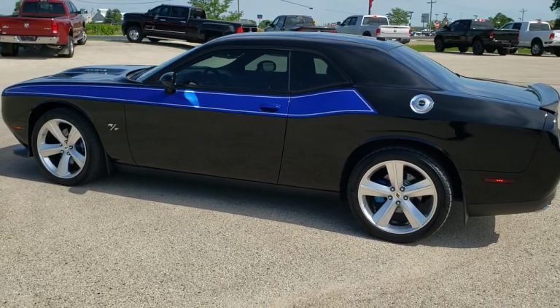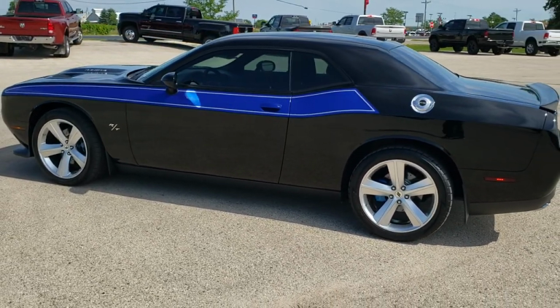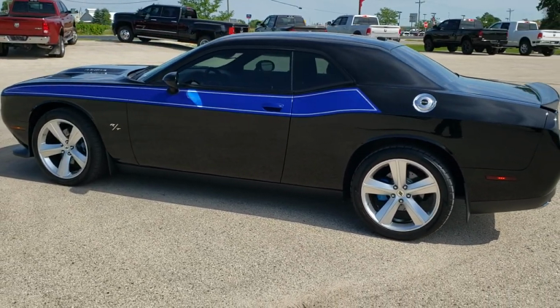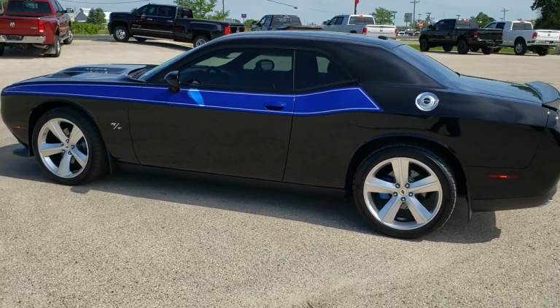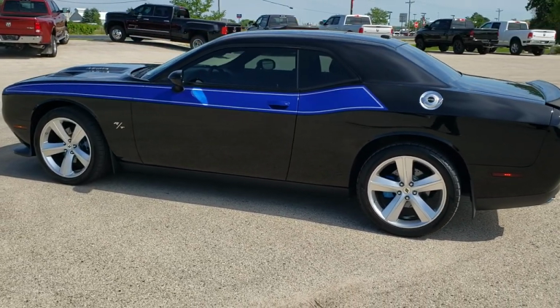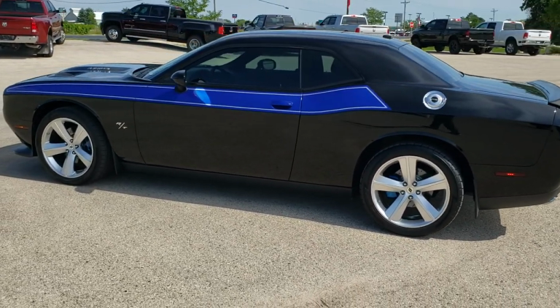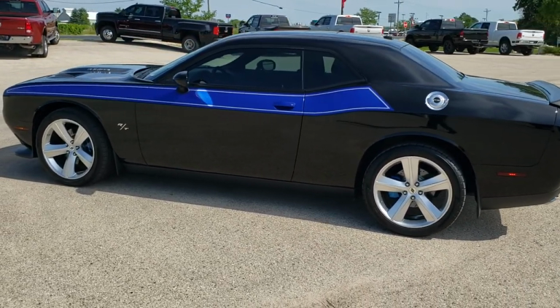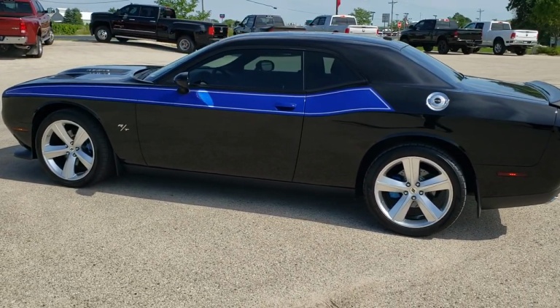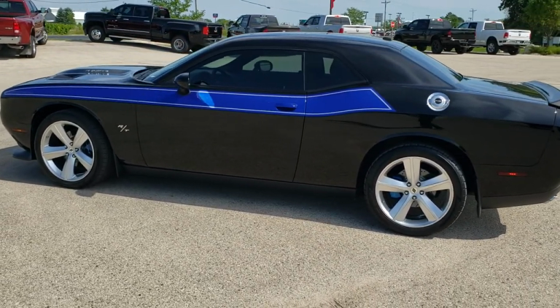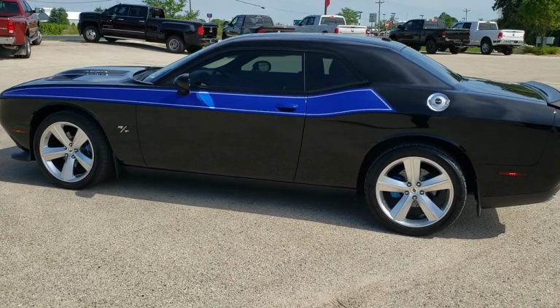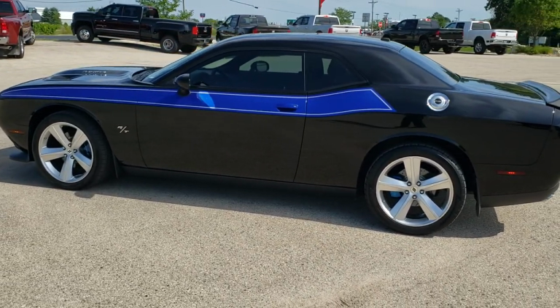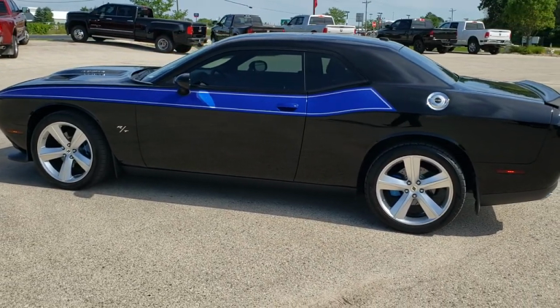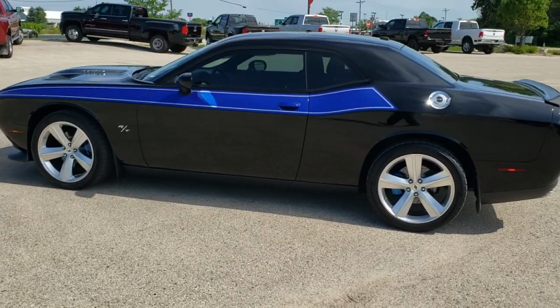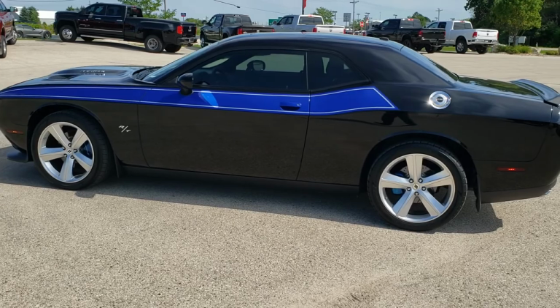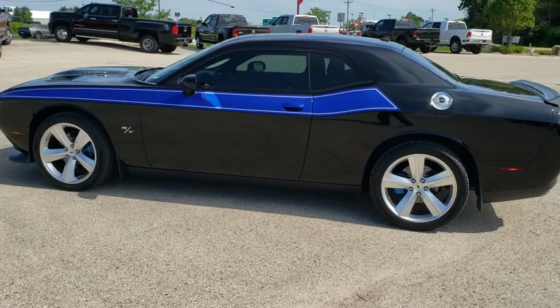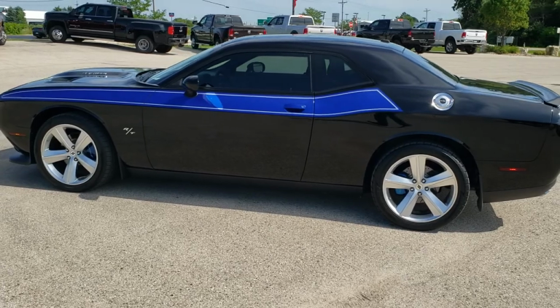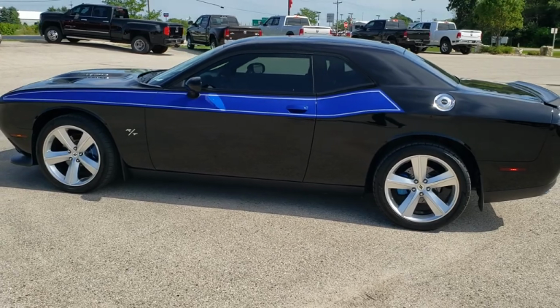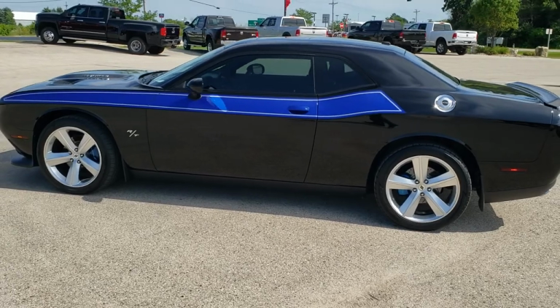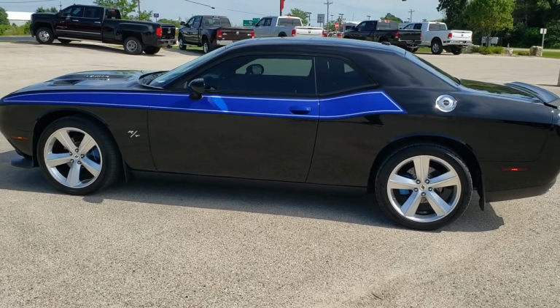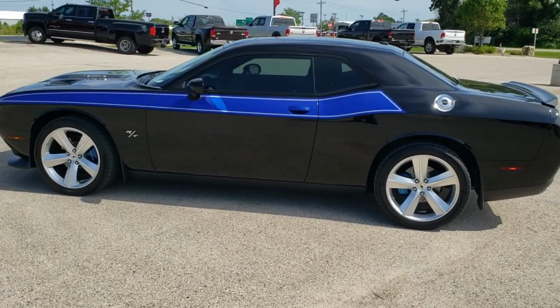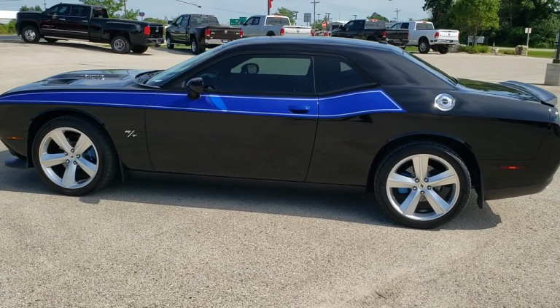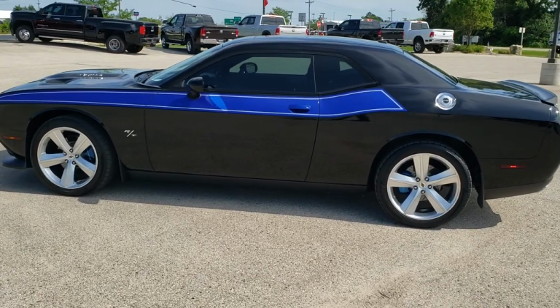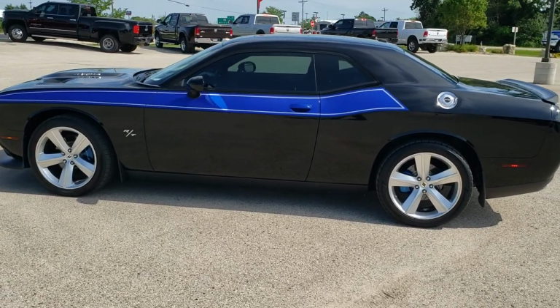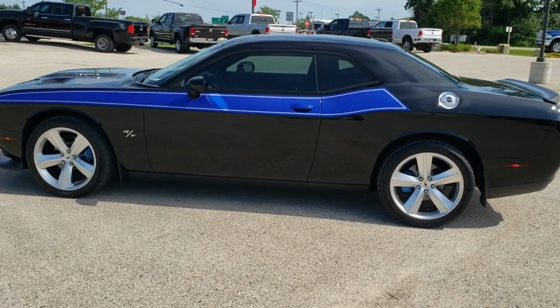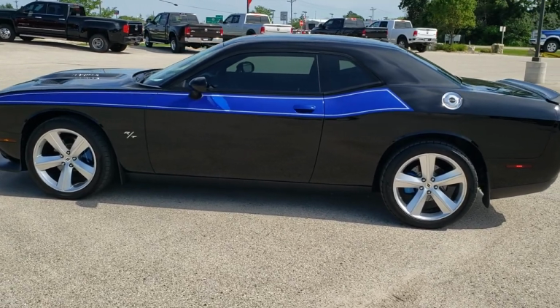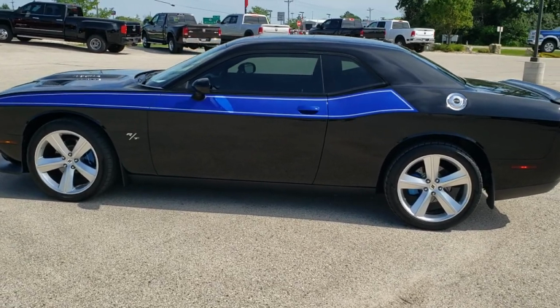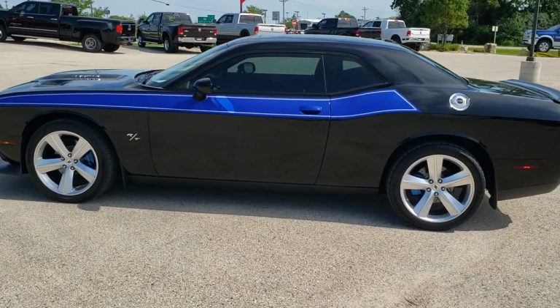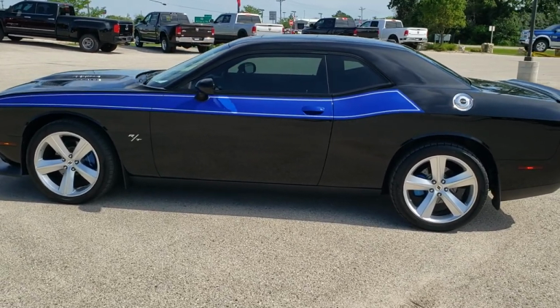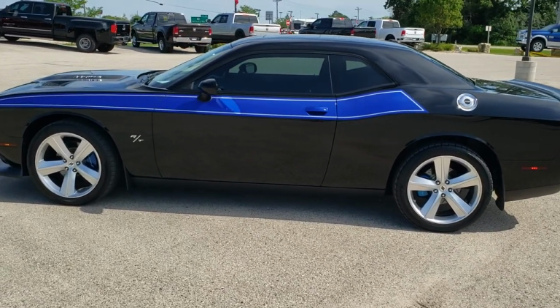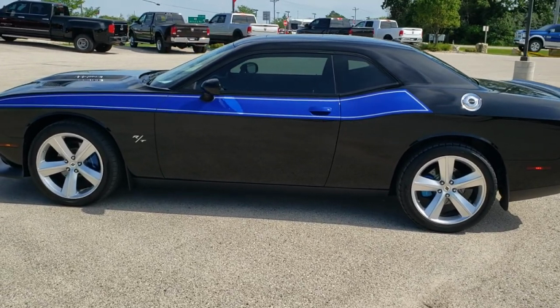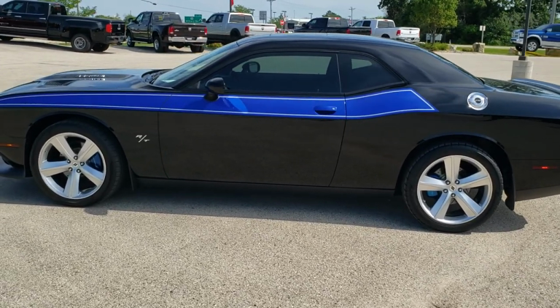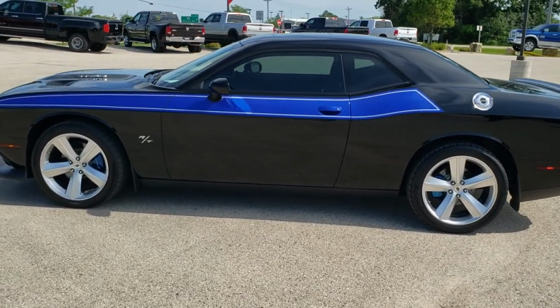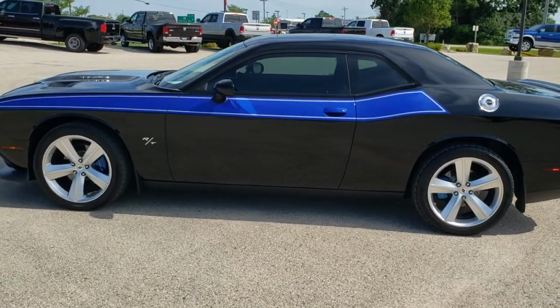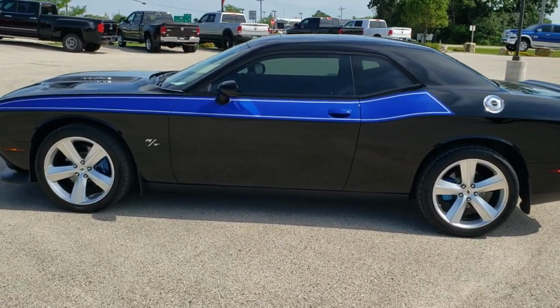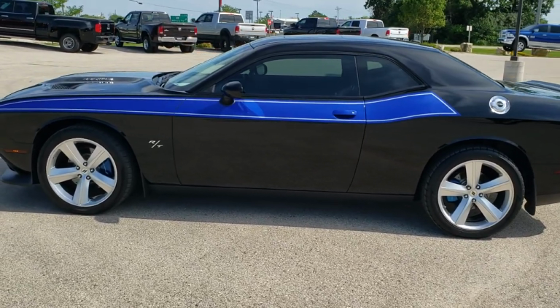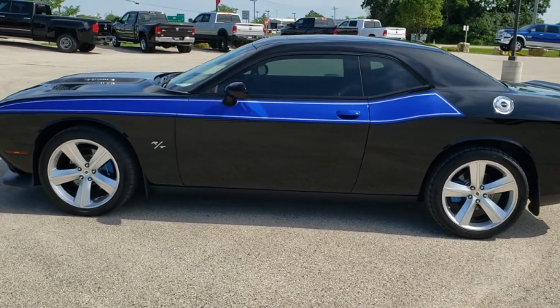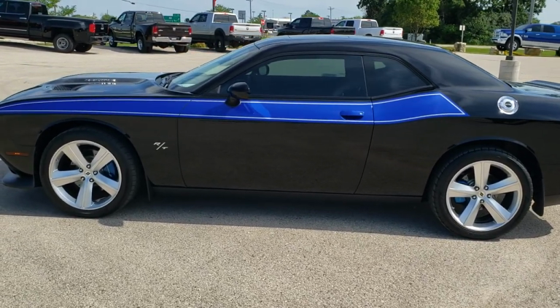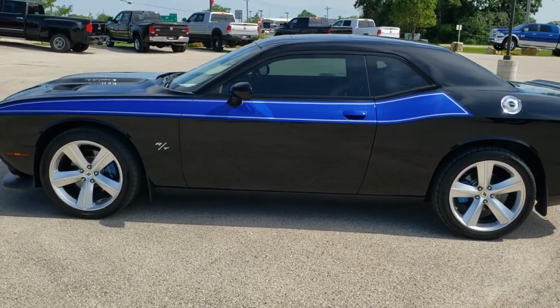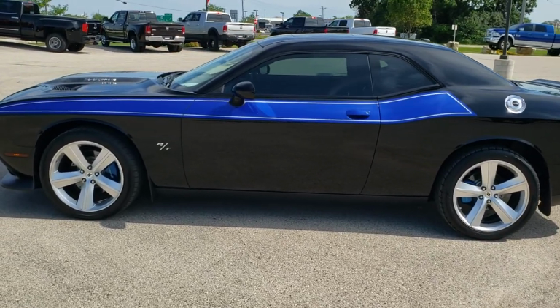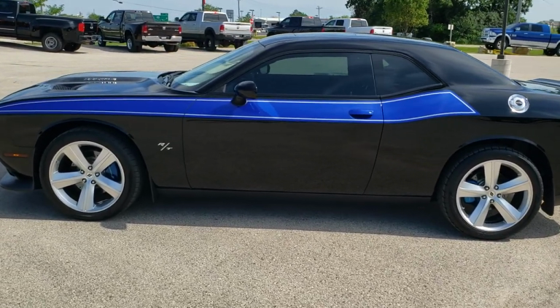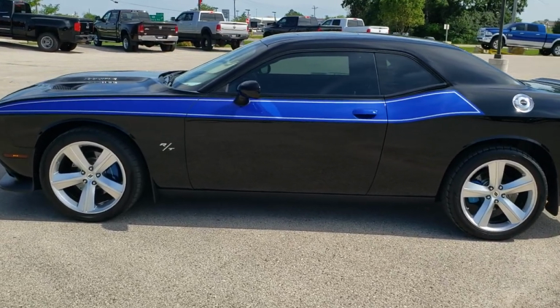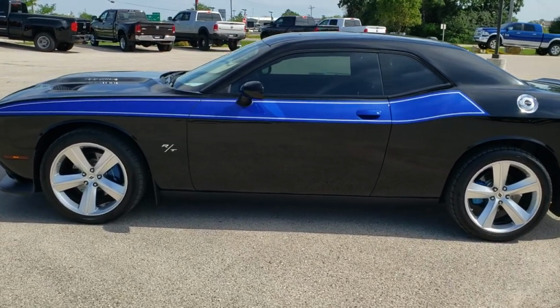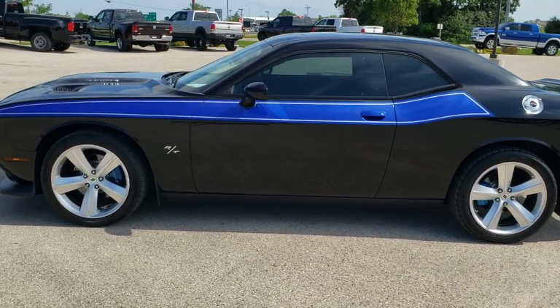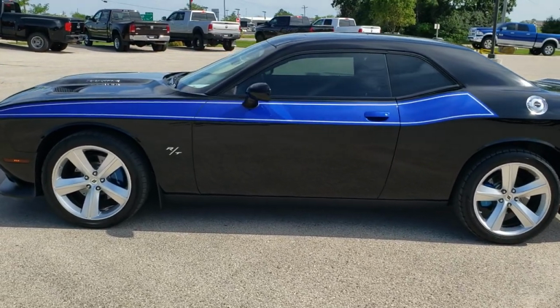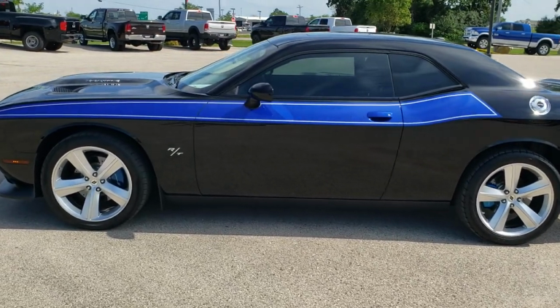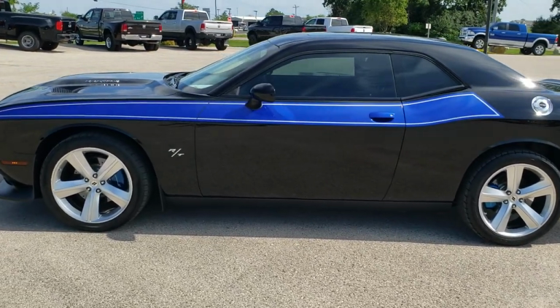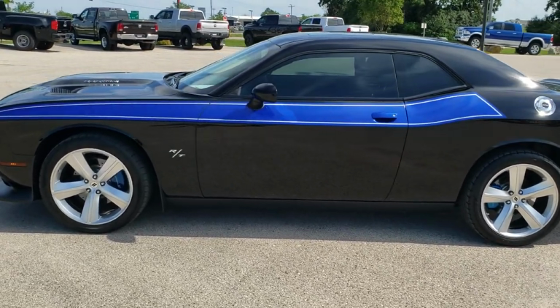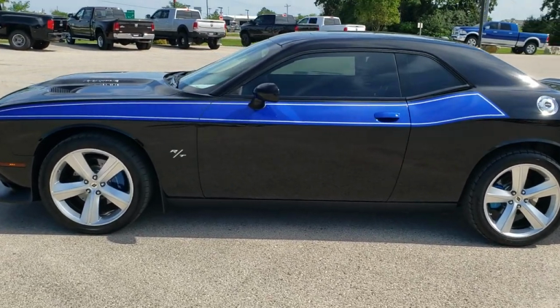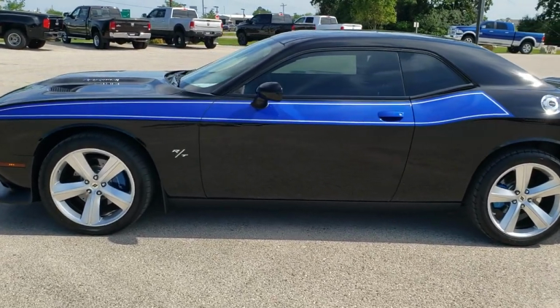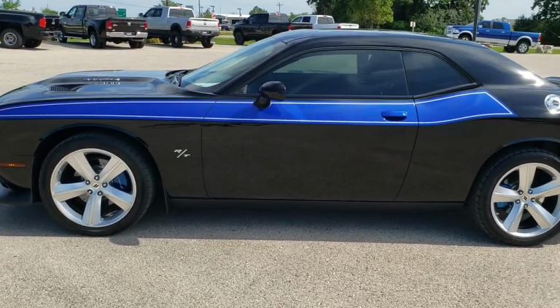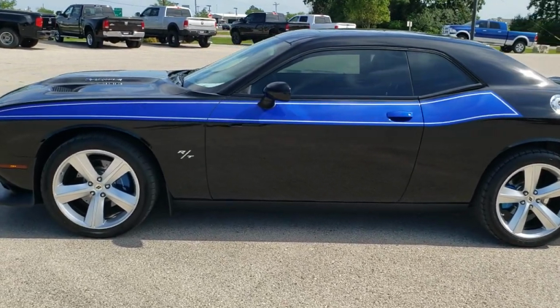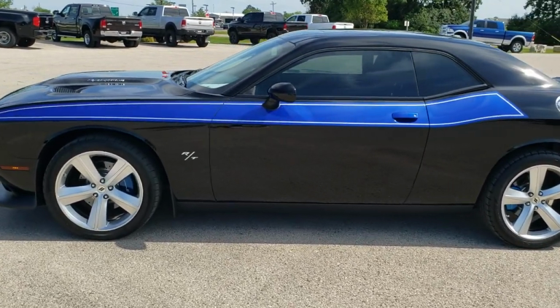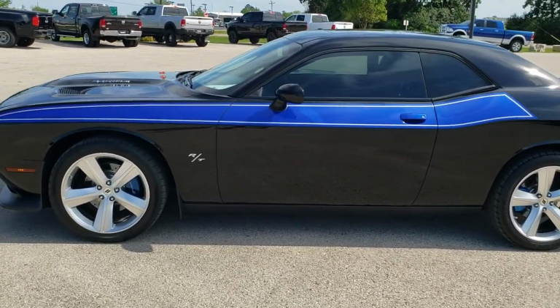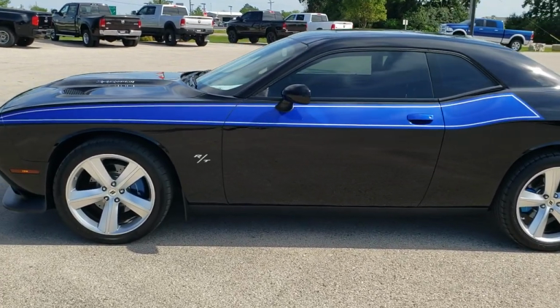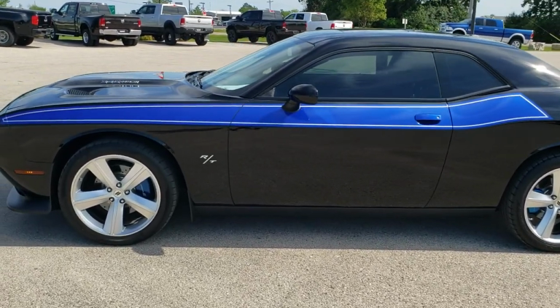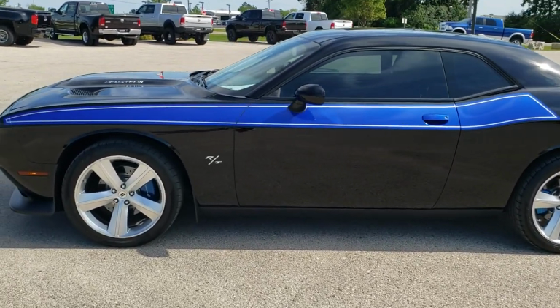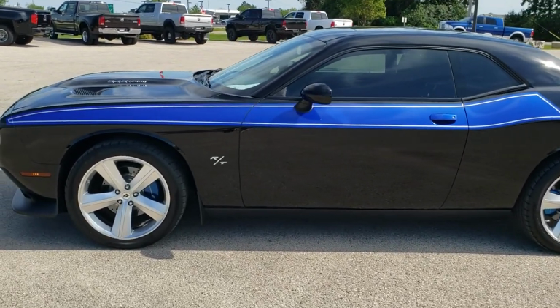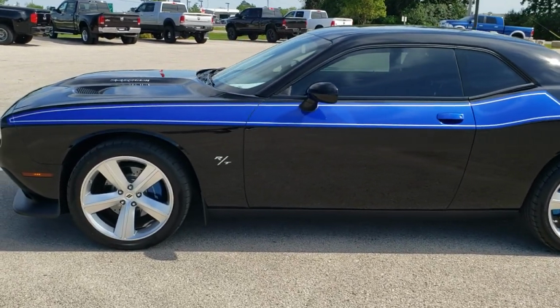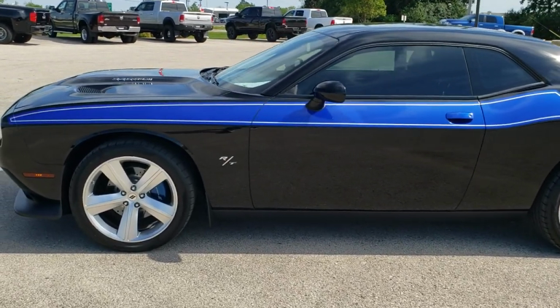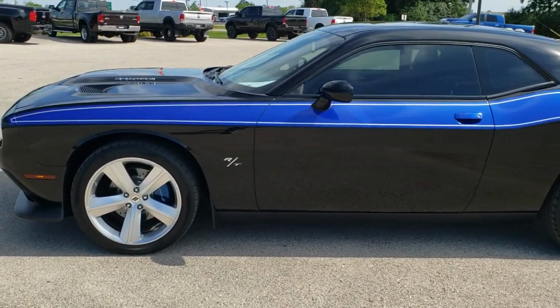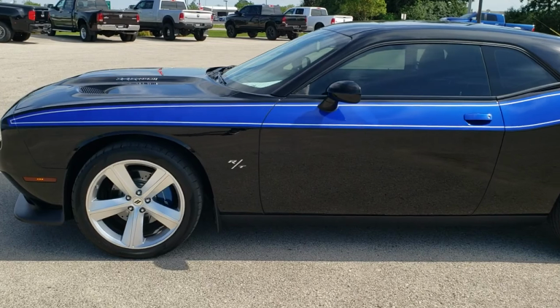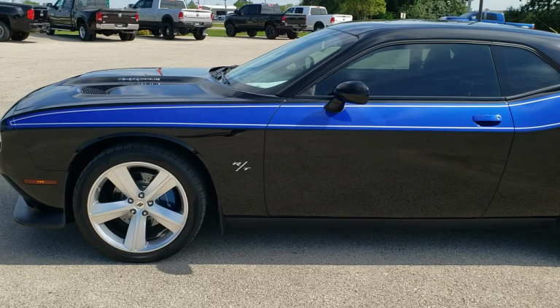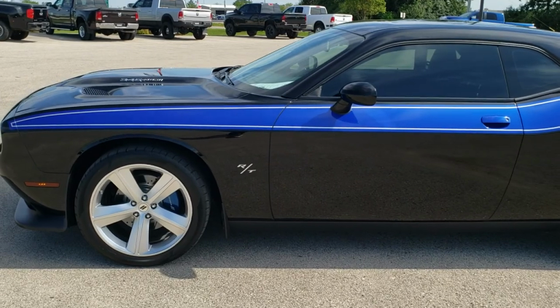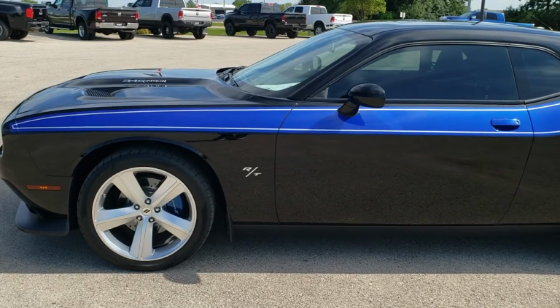If you want to check out all the photos on this car, in the upper right hand part of your screen is a link right to our website. Click that and check us out there.